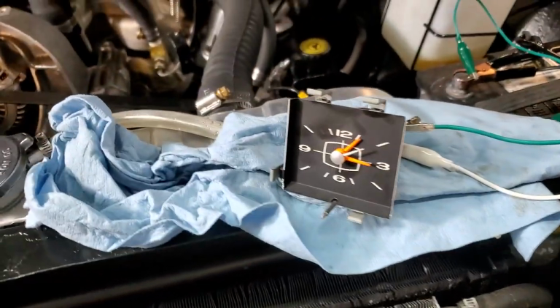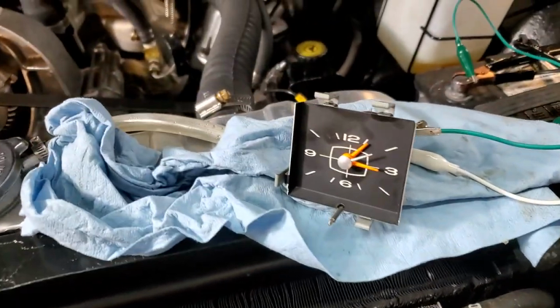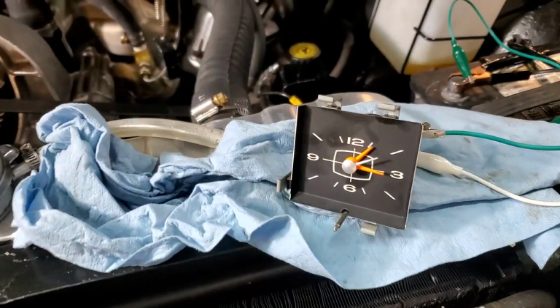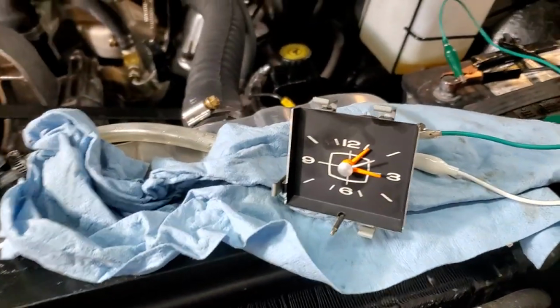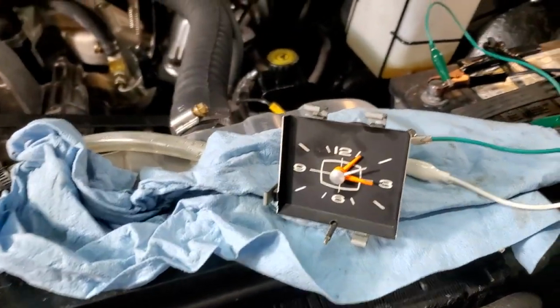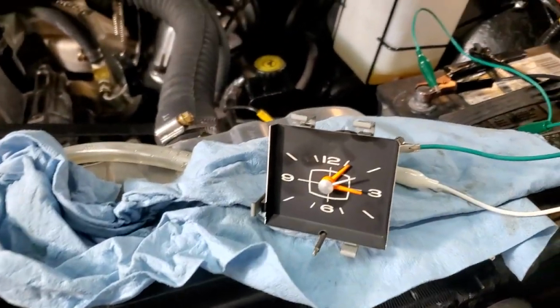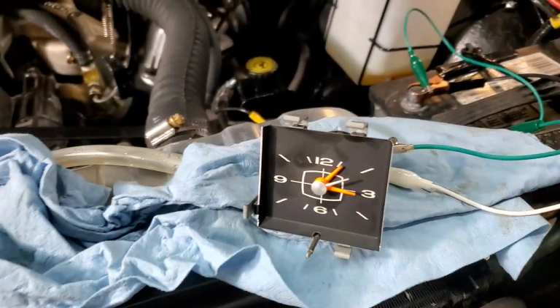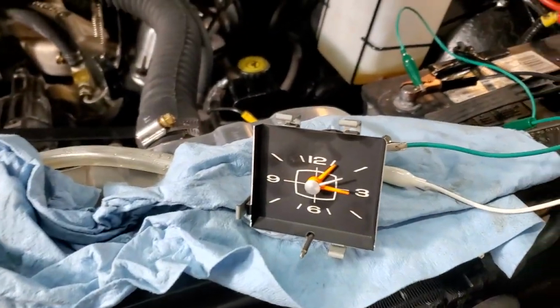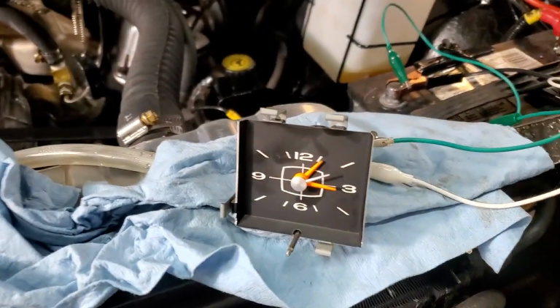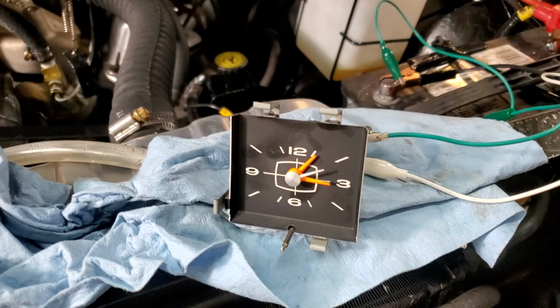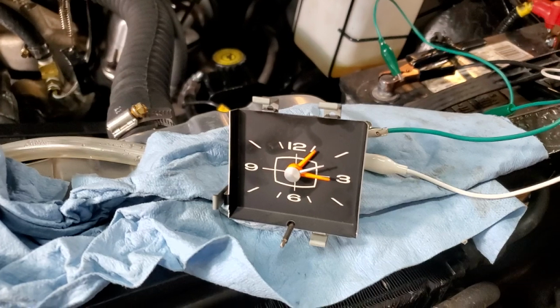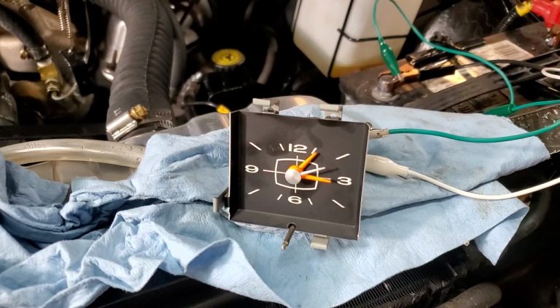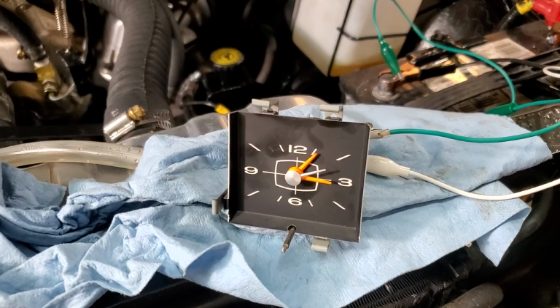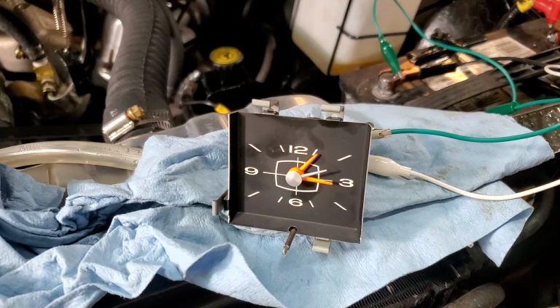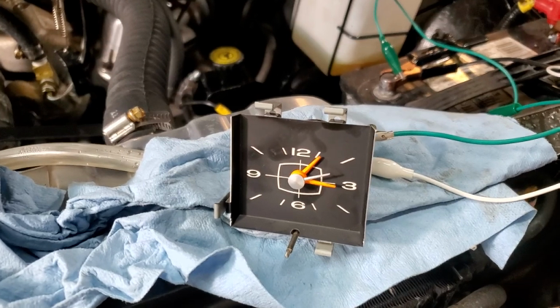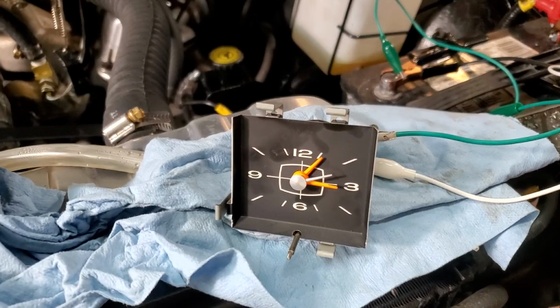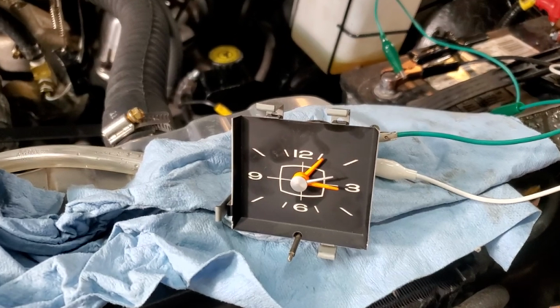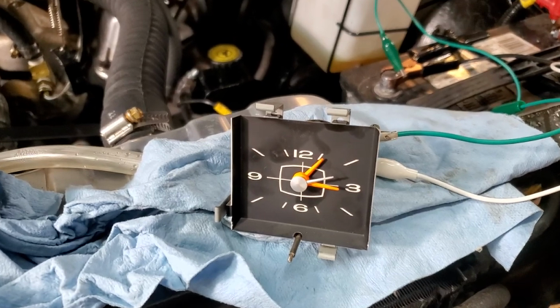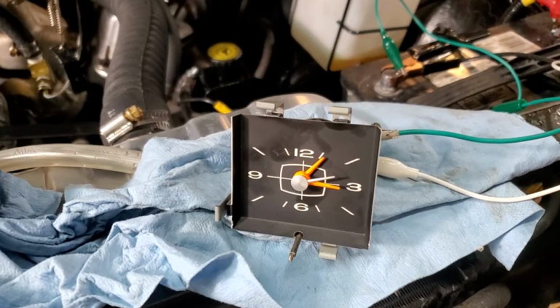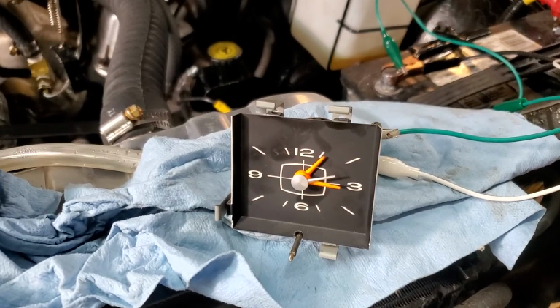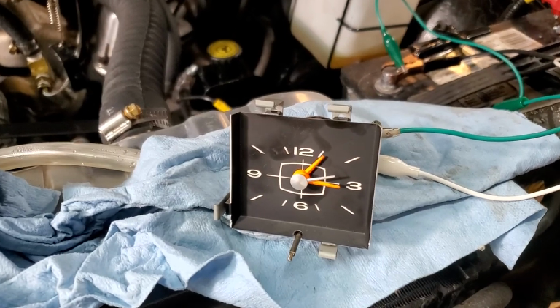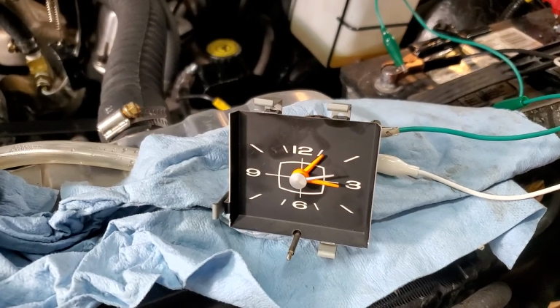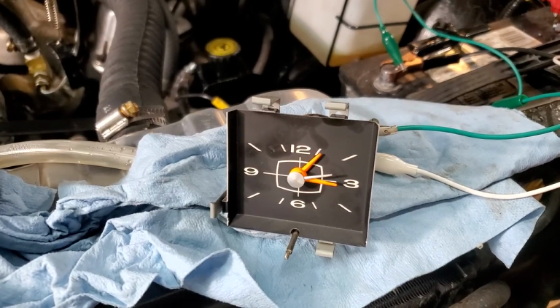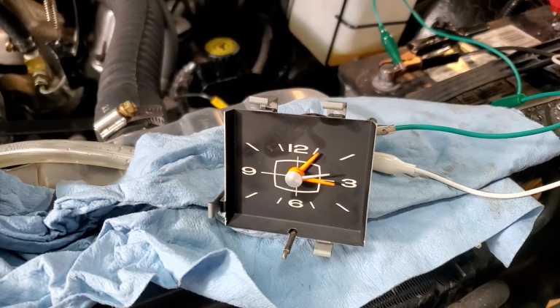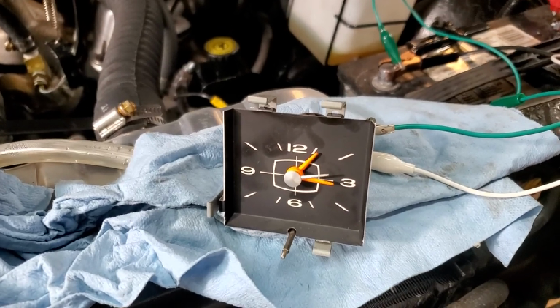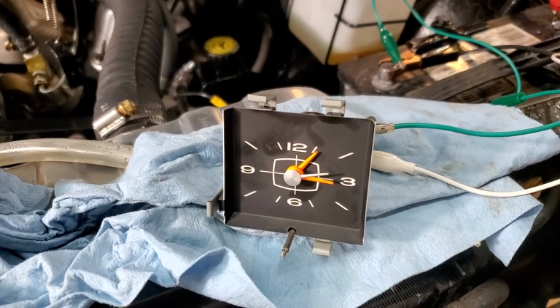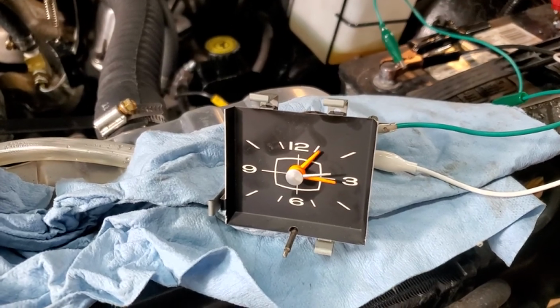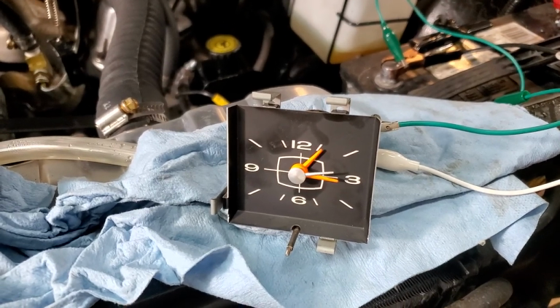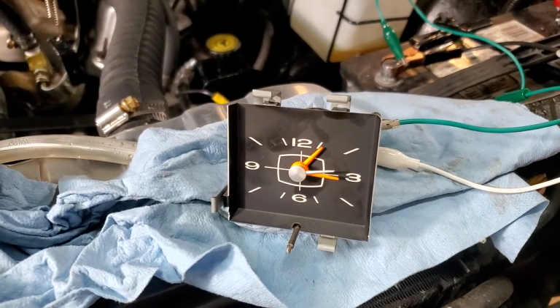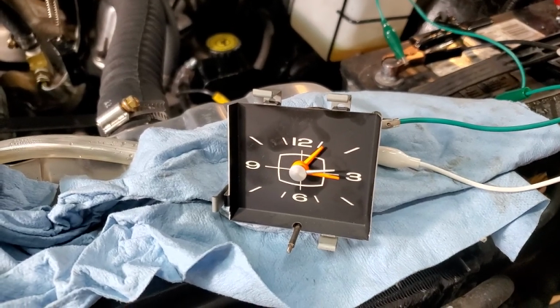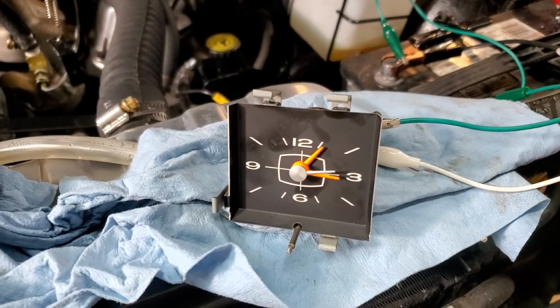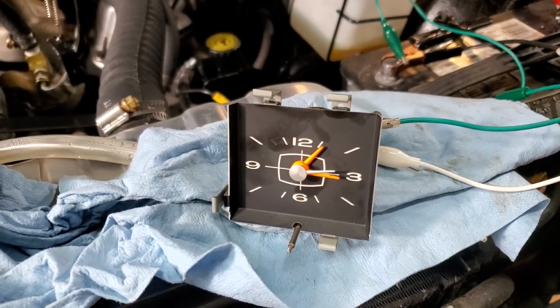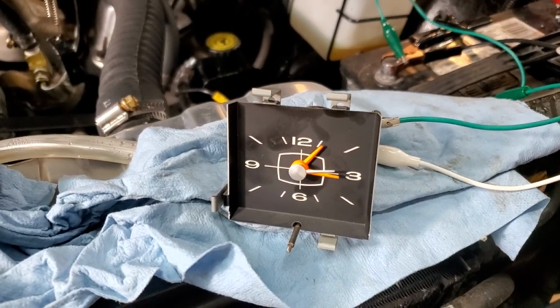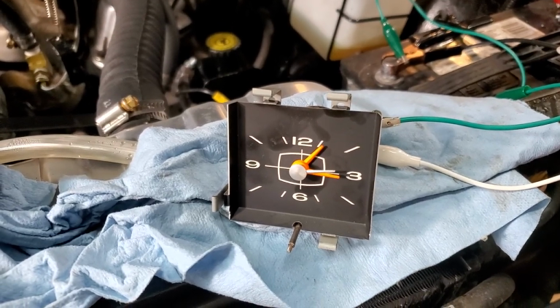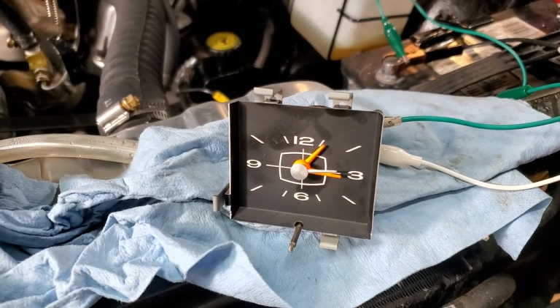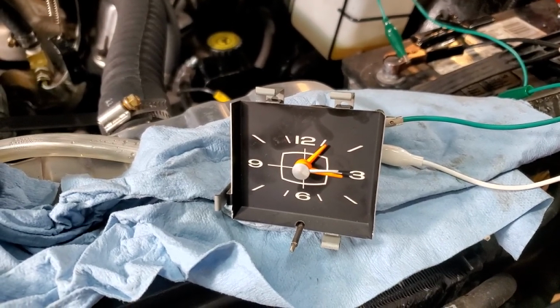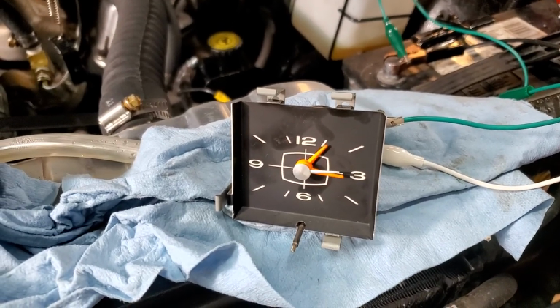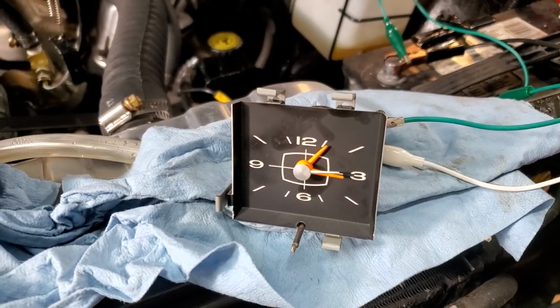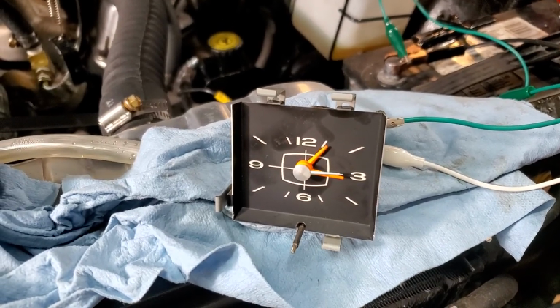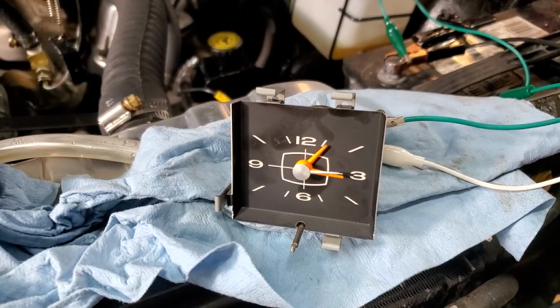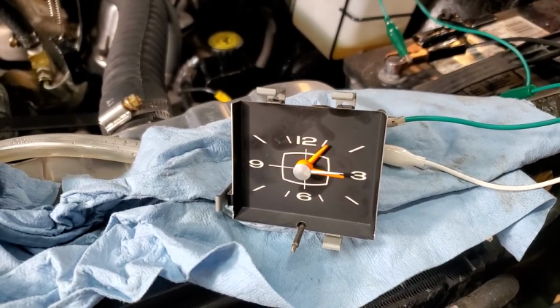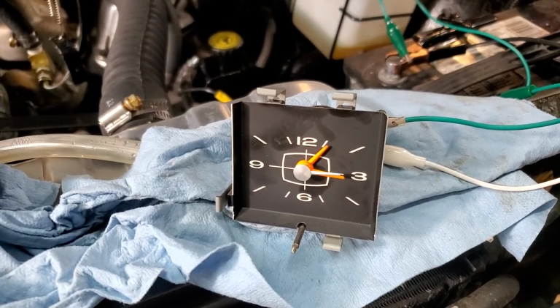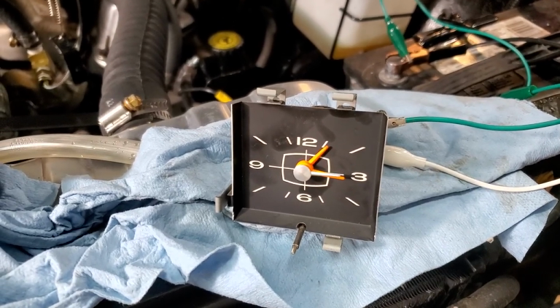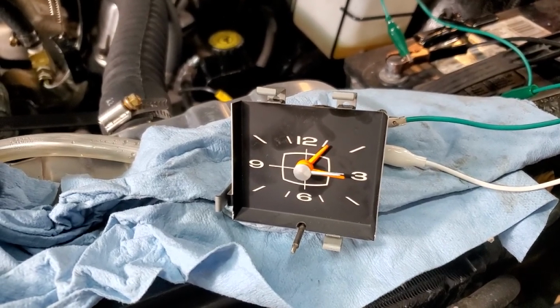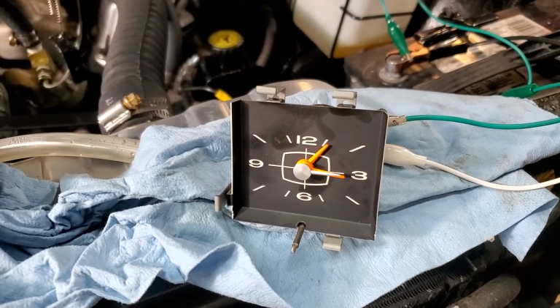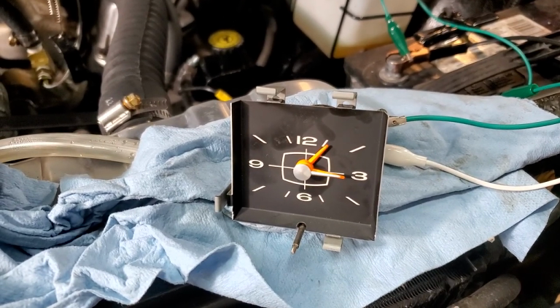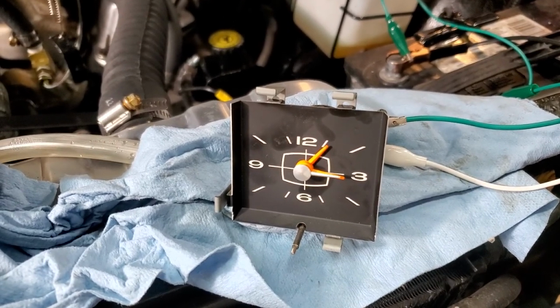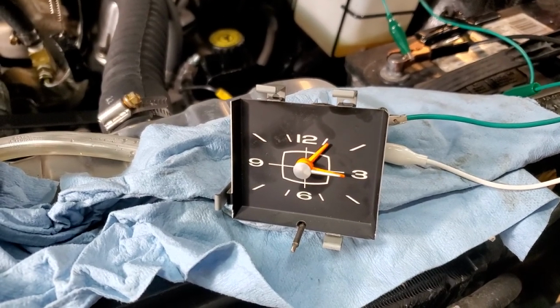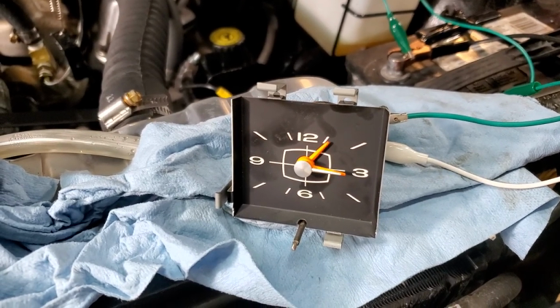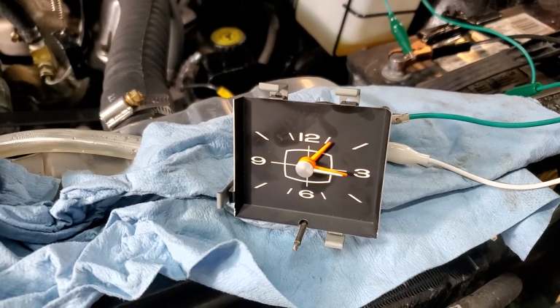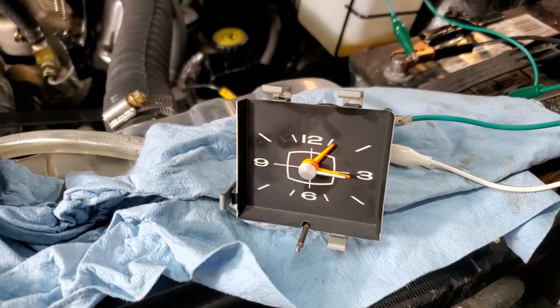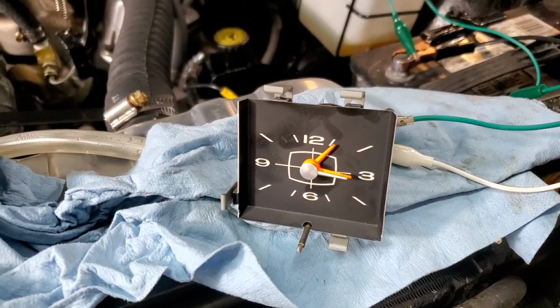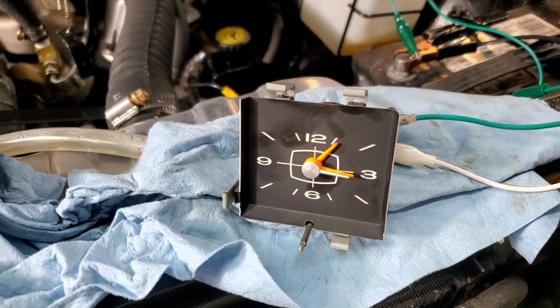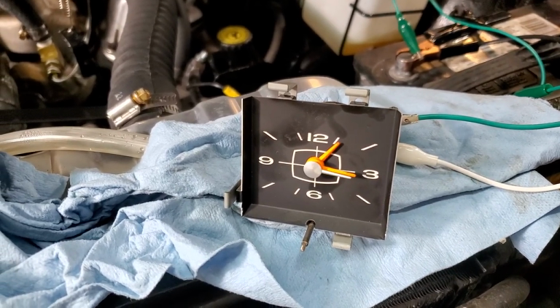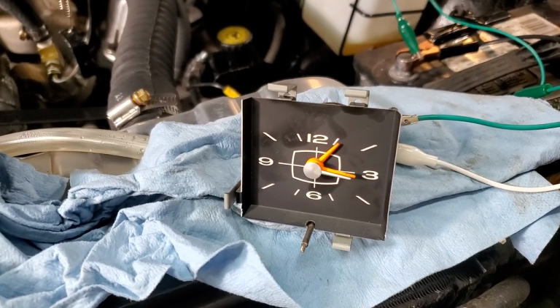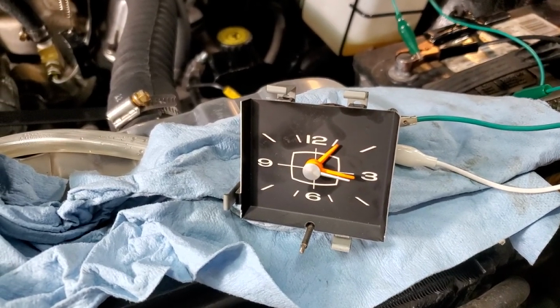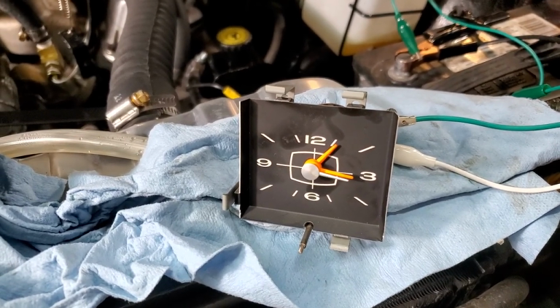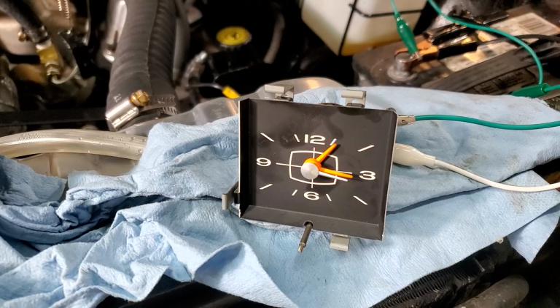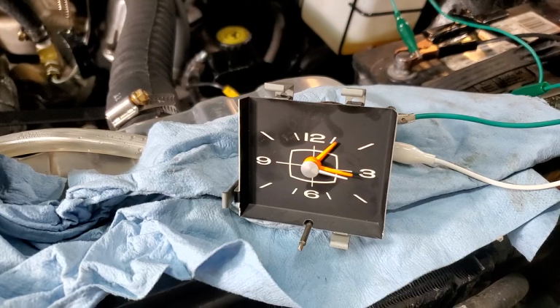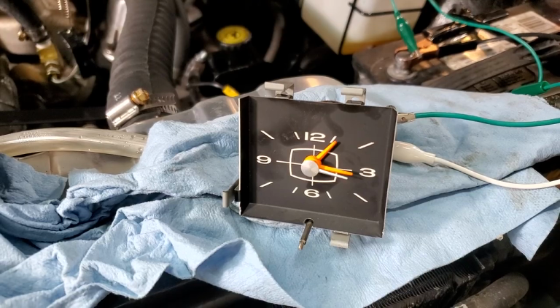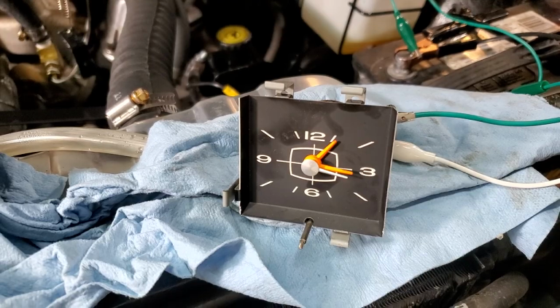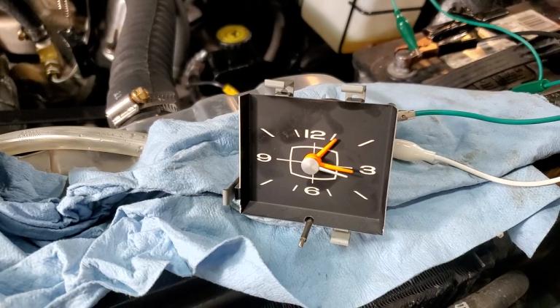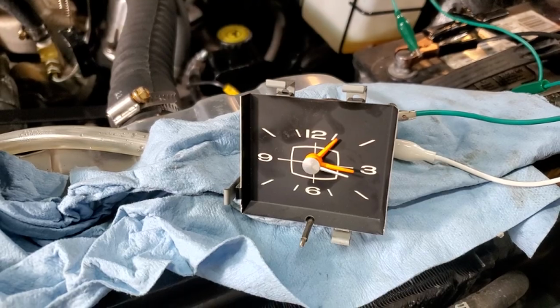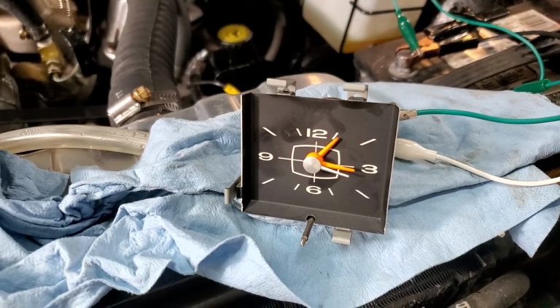The issue was, of course, the clock was no longer working. As you can see, it is now working.